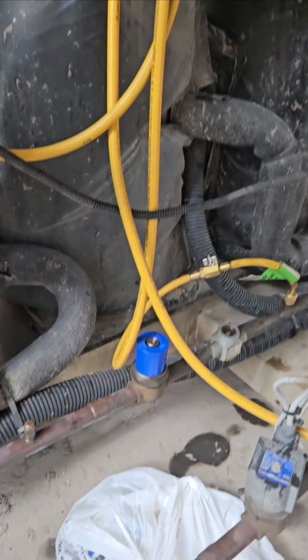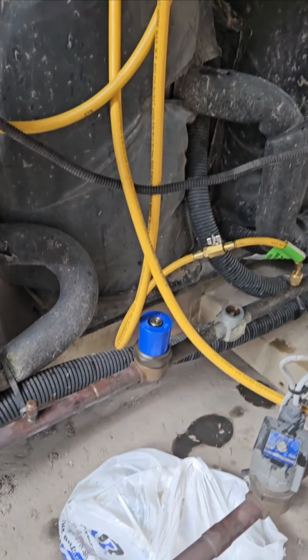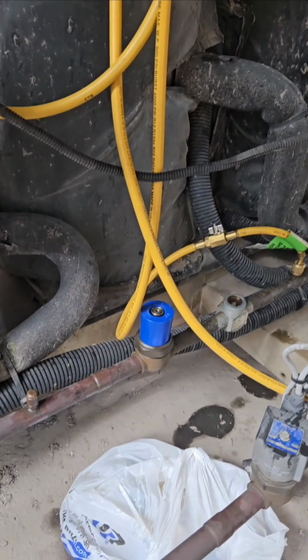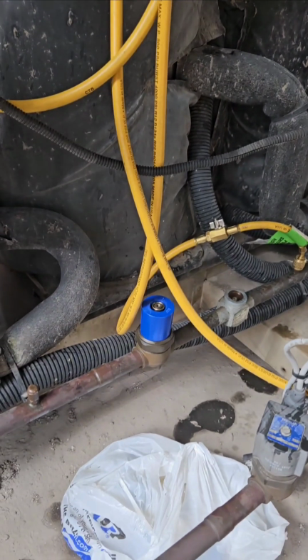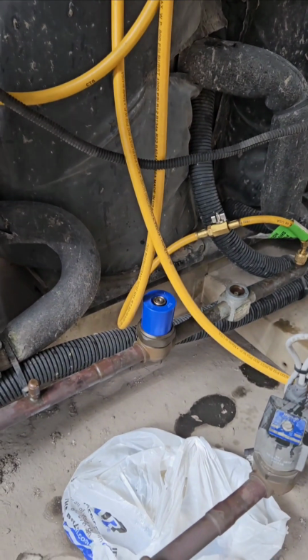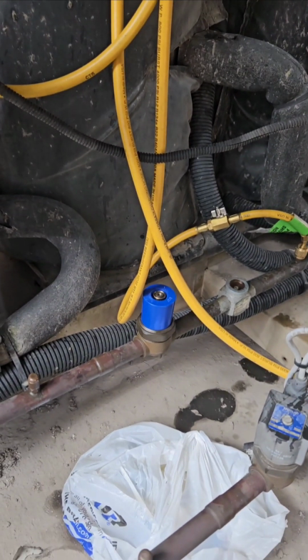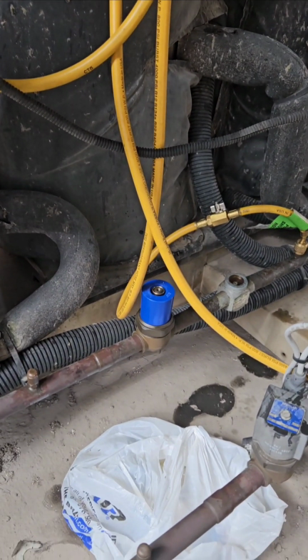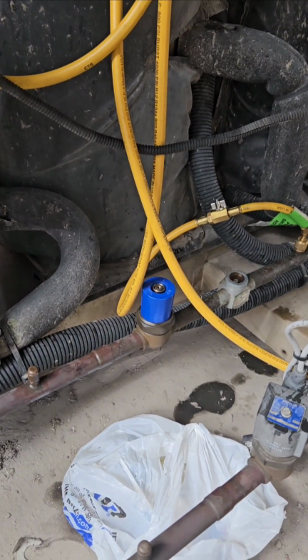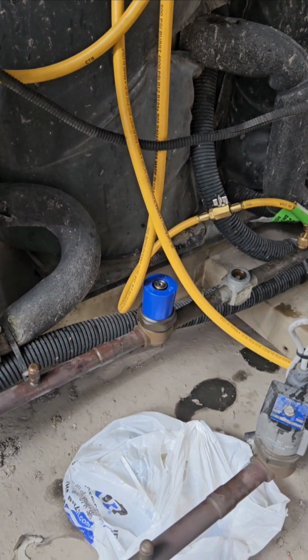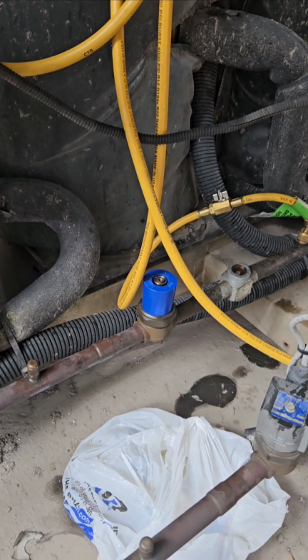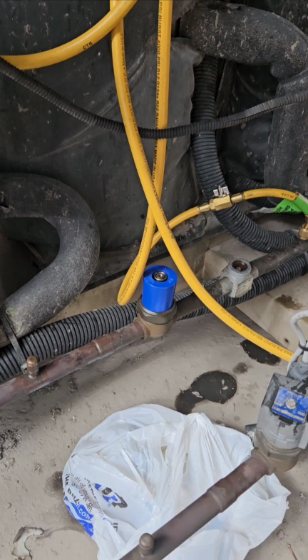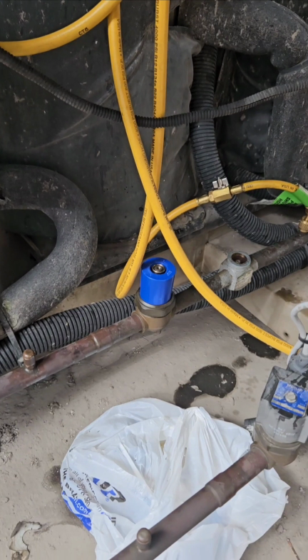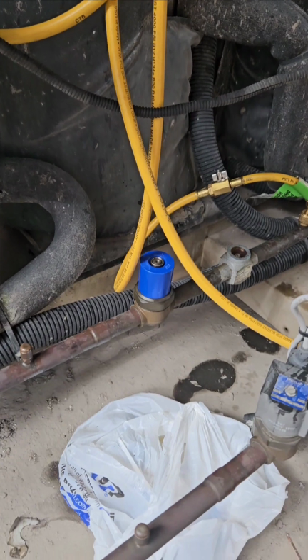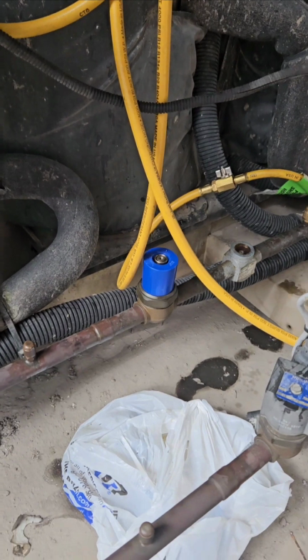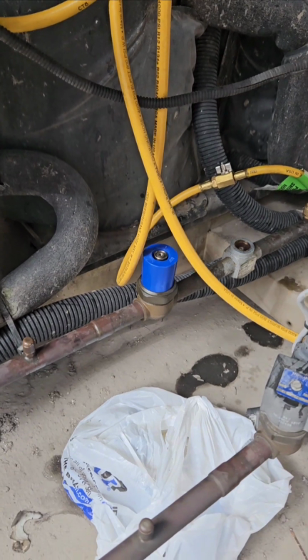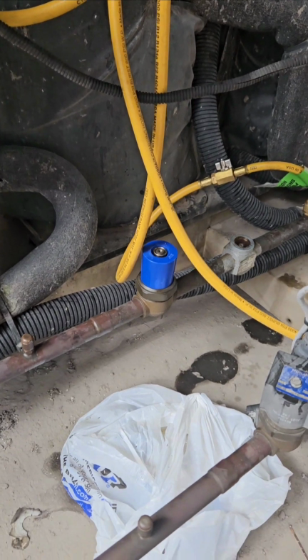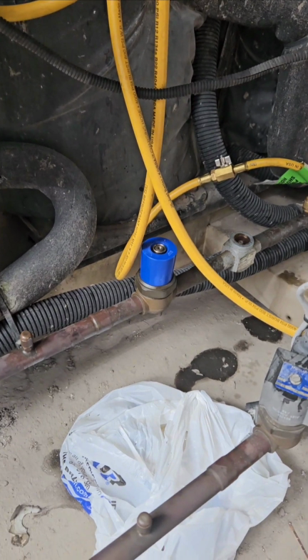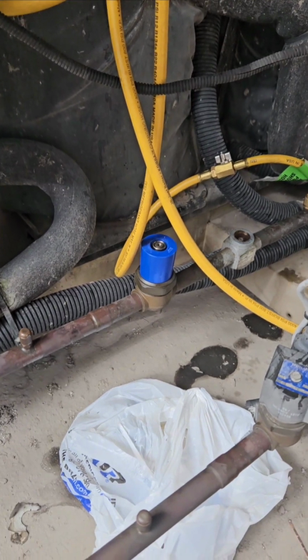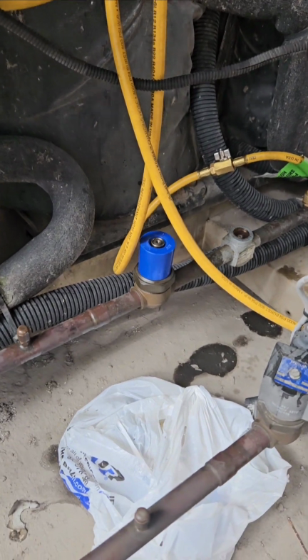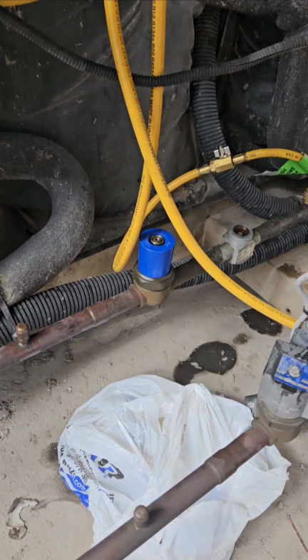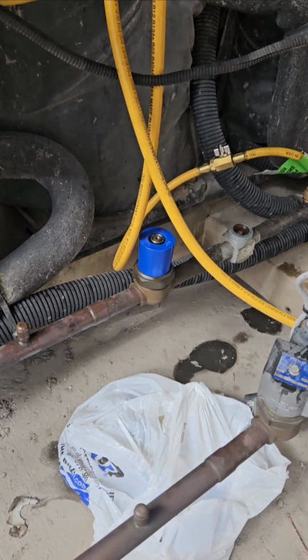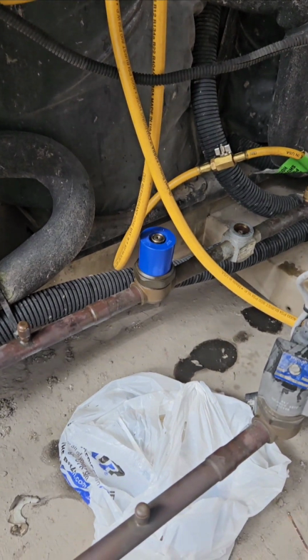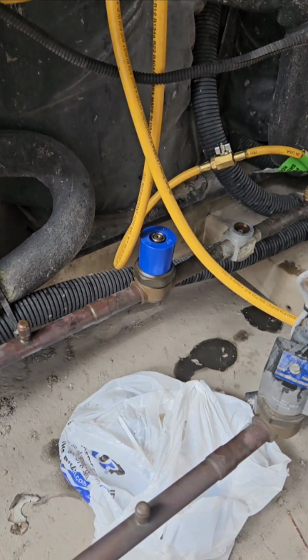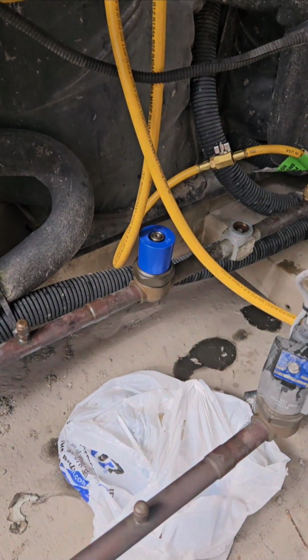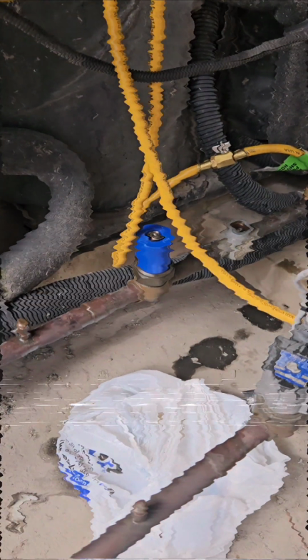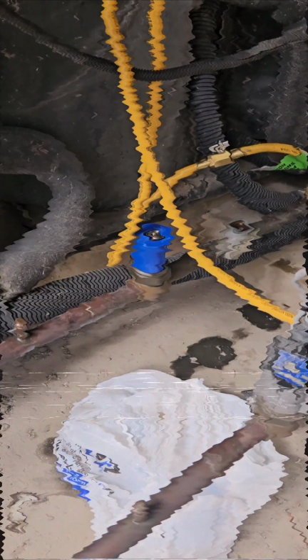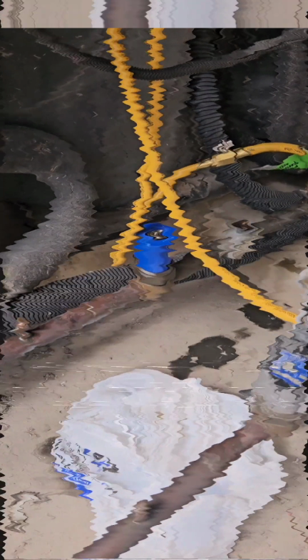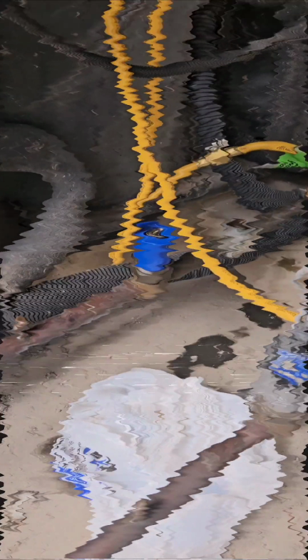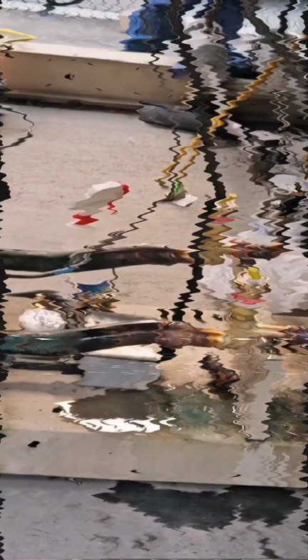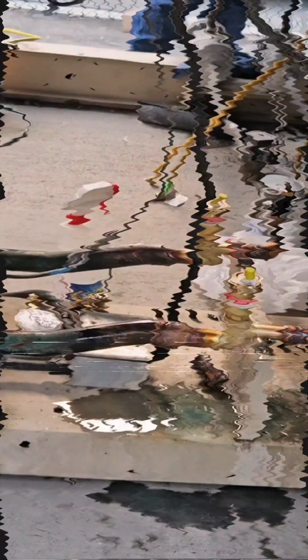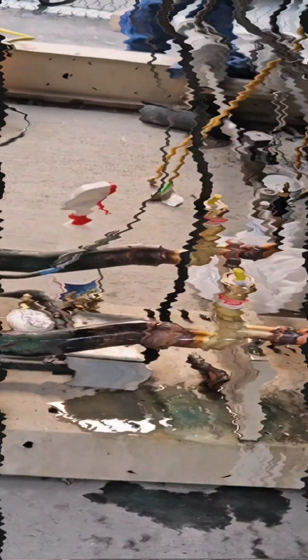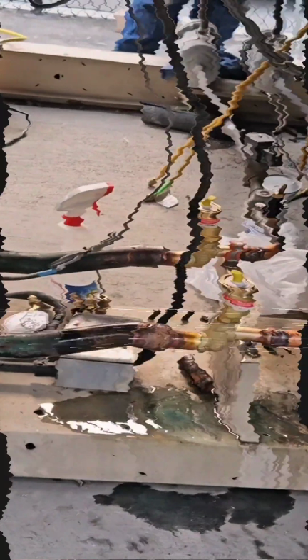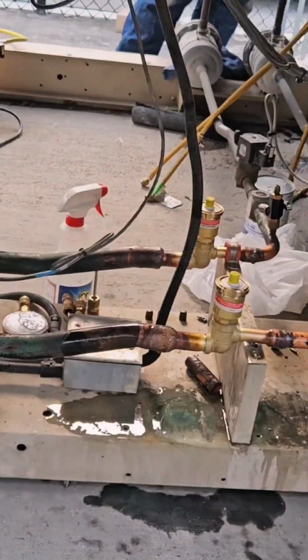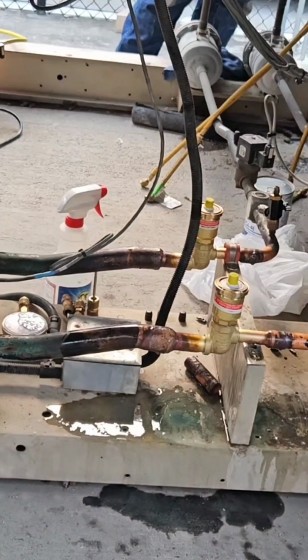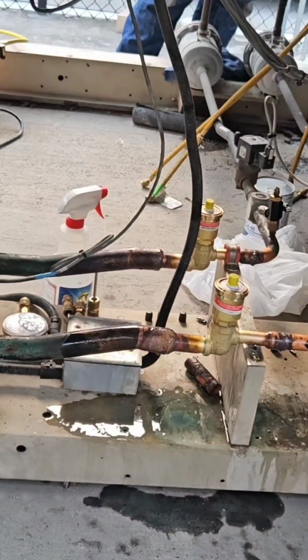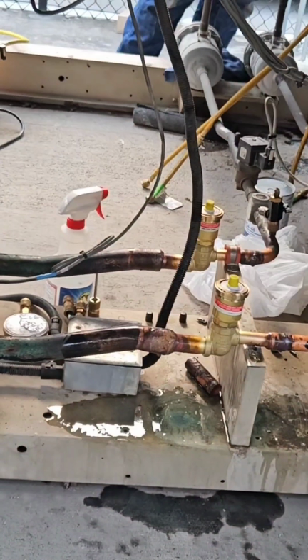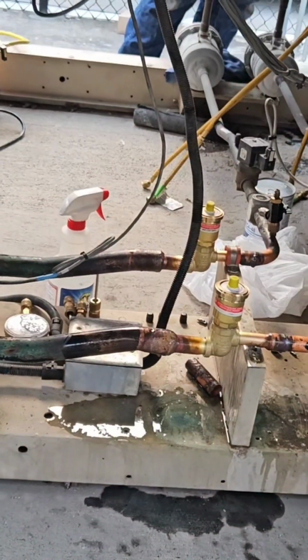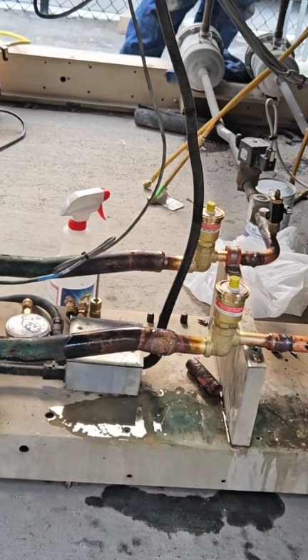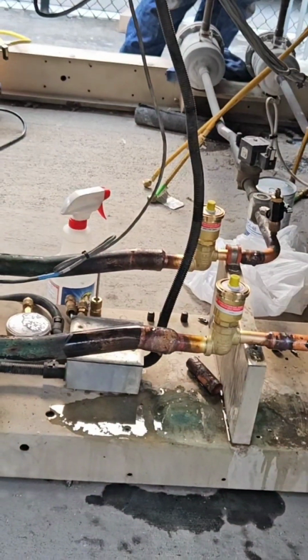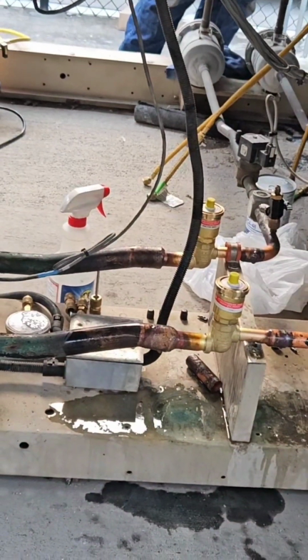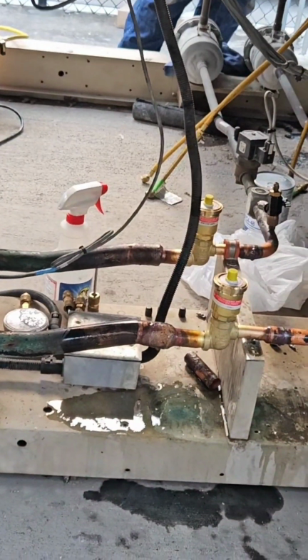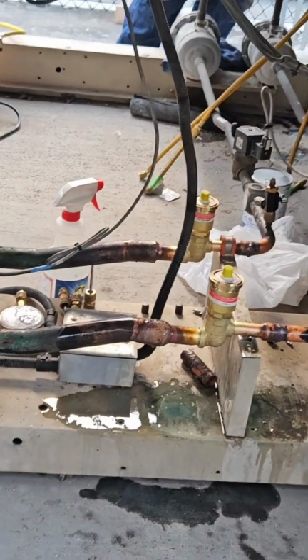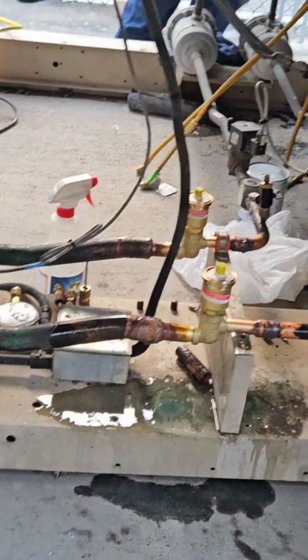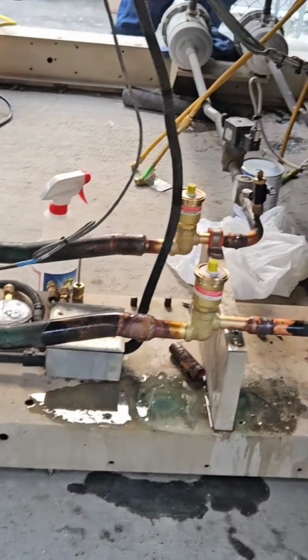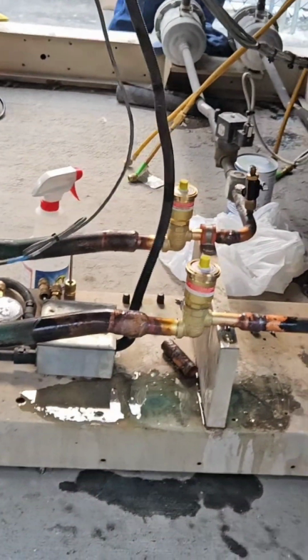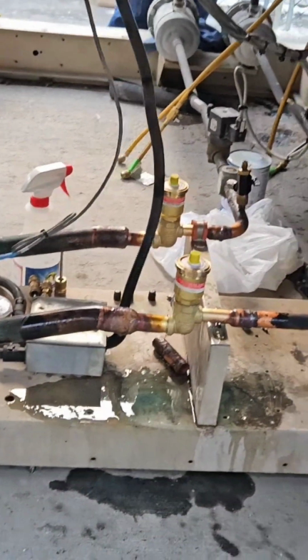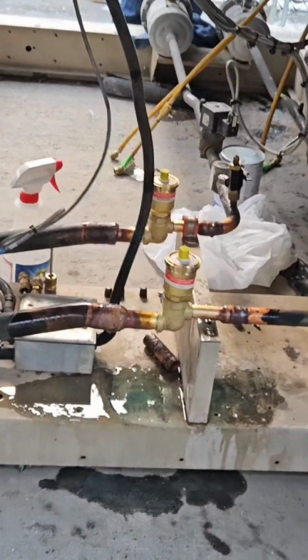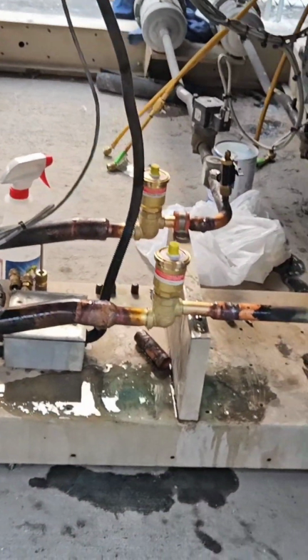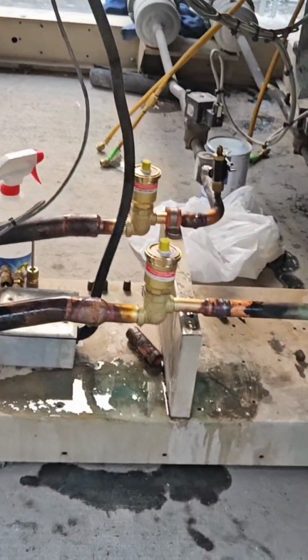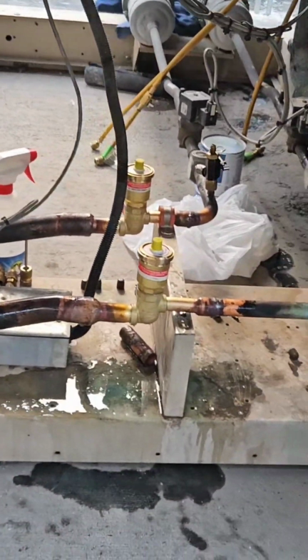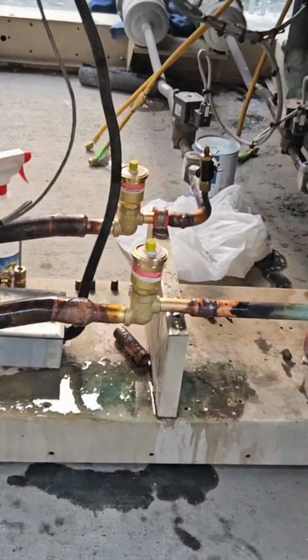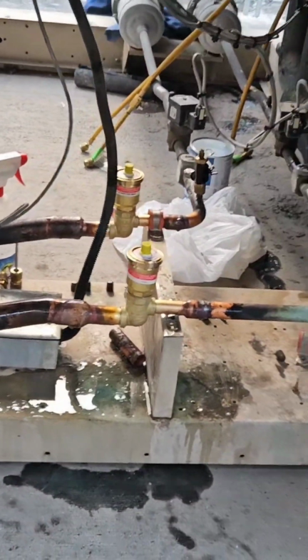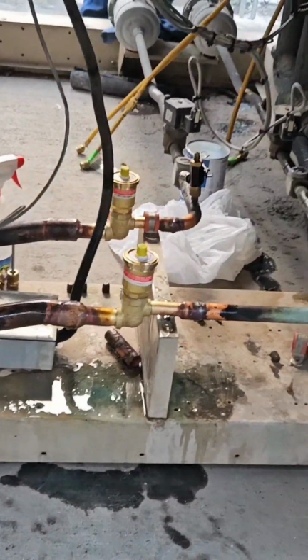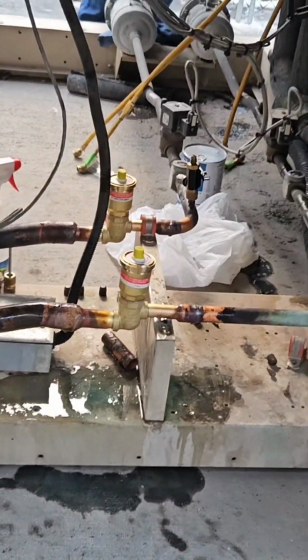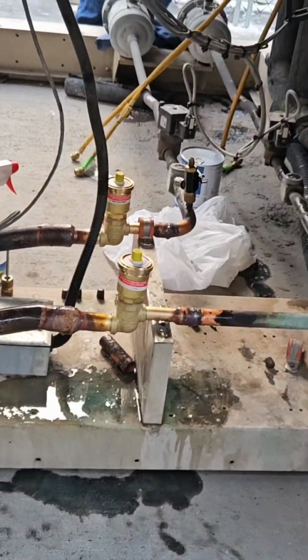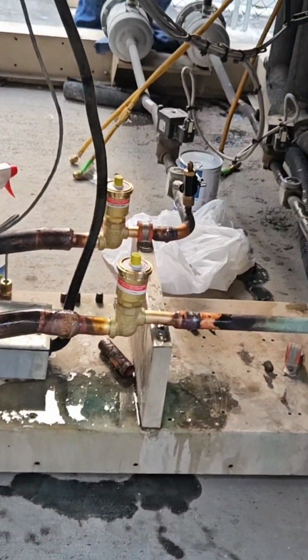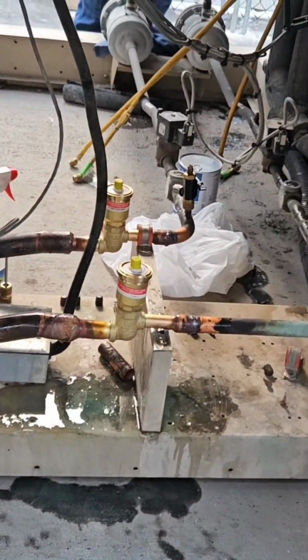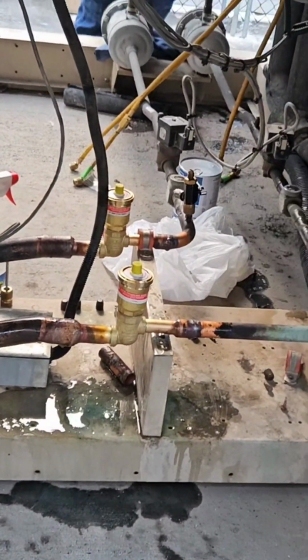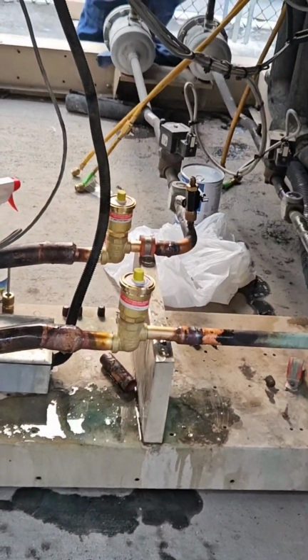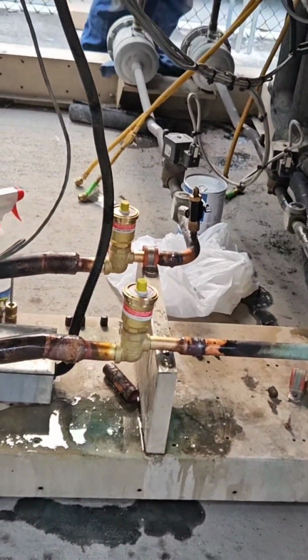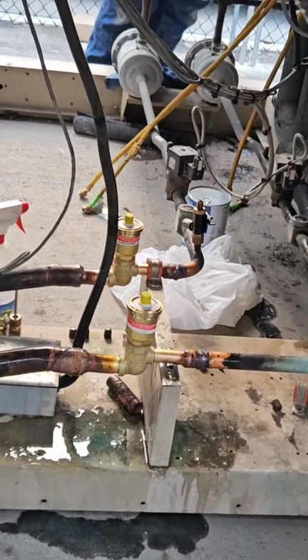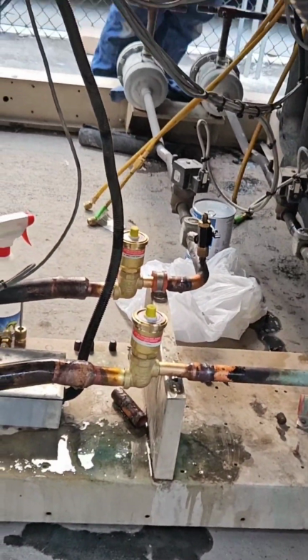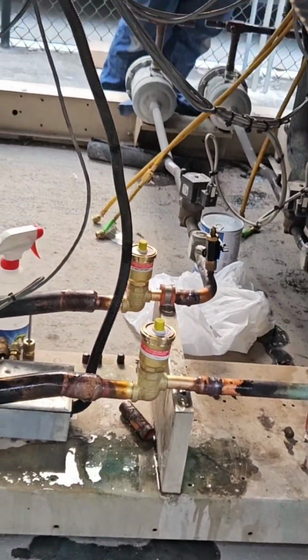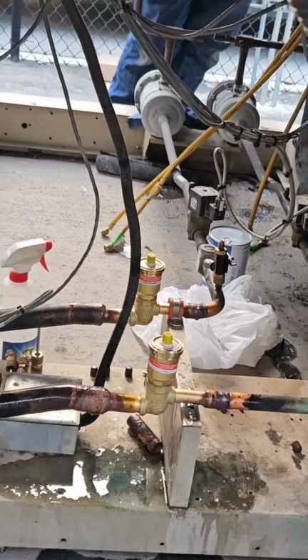So that is no bueno. We just added in these new EEVs.